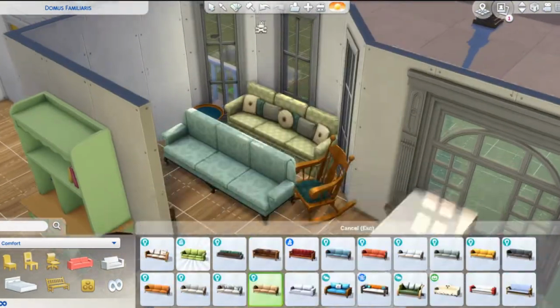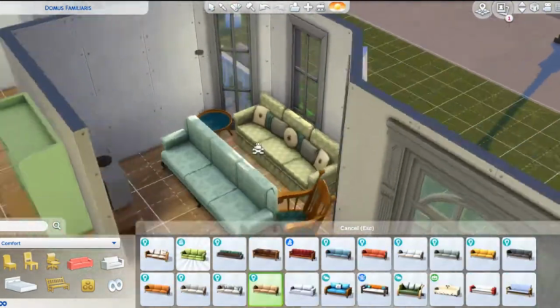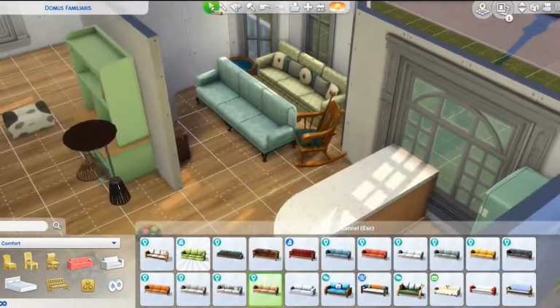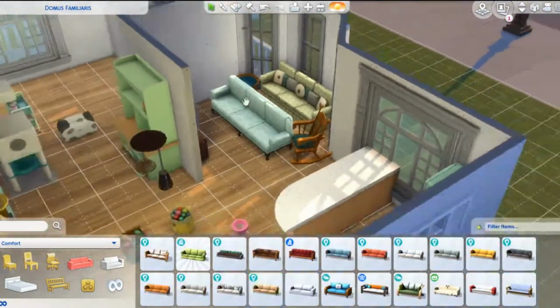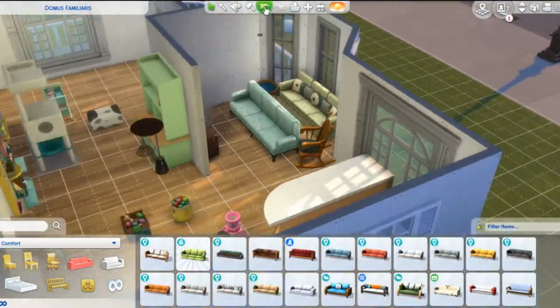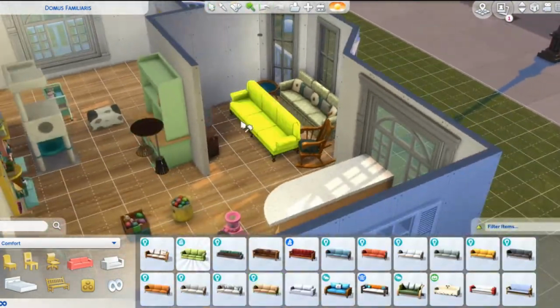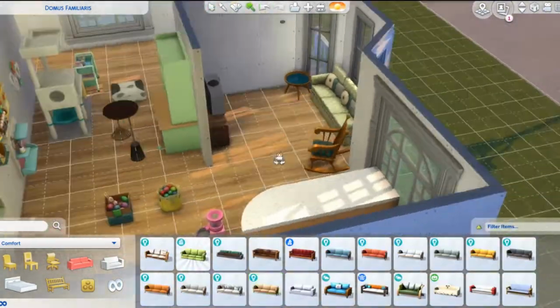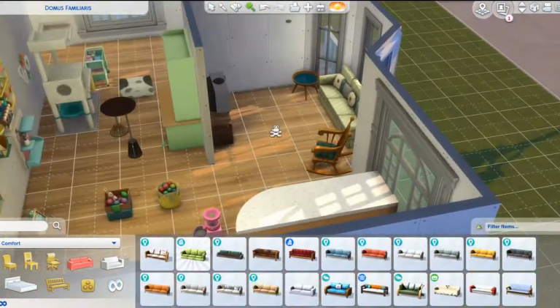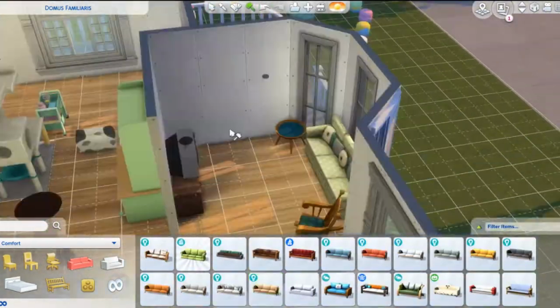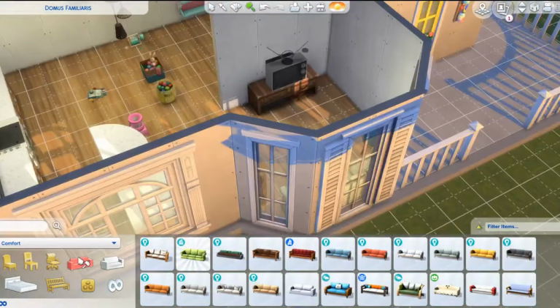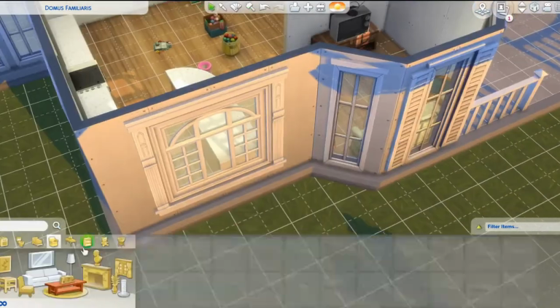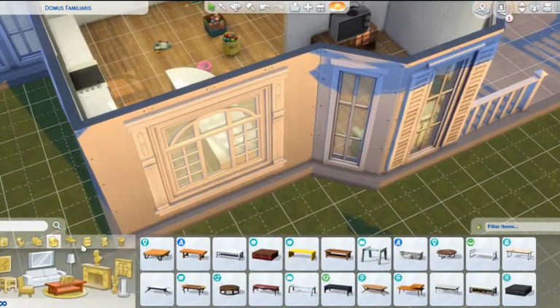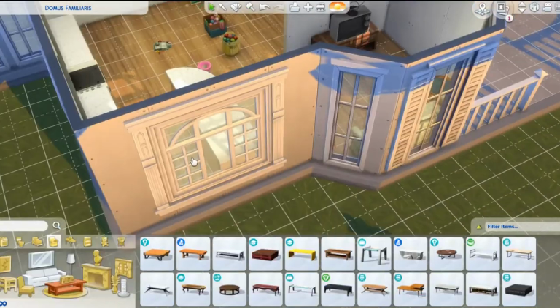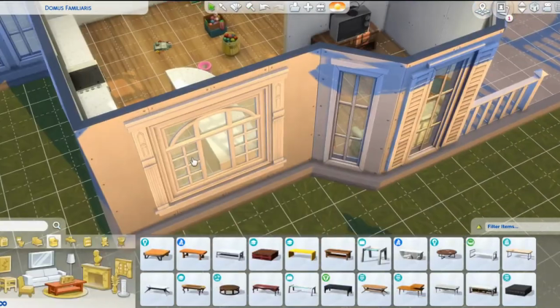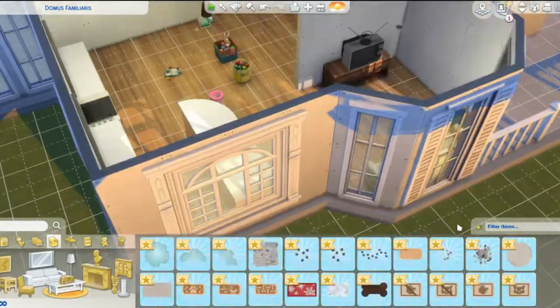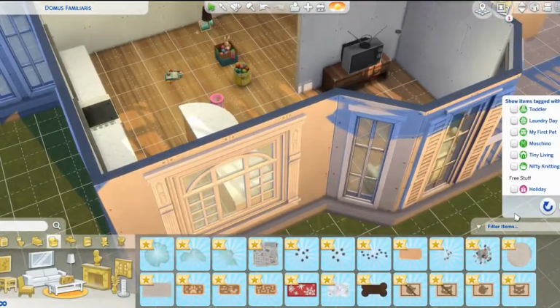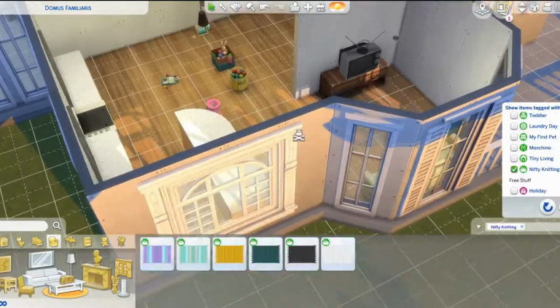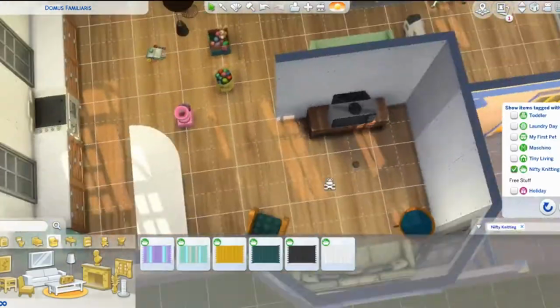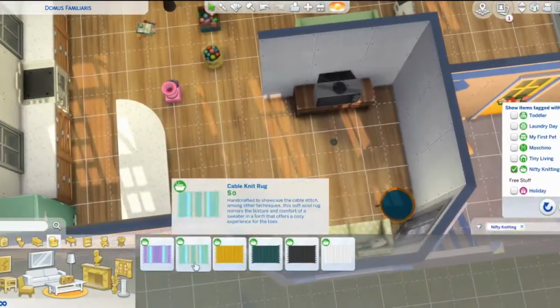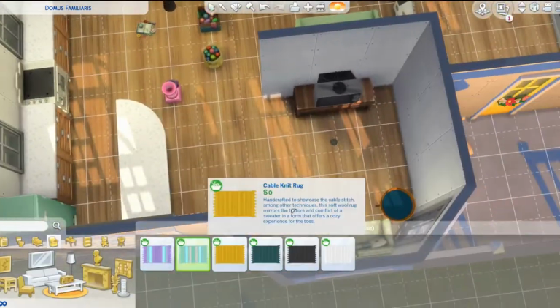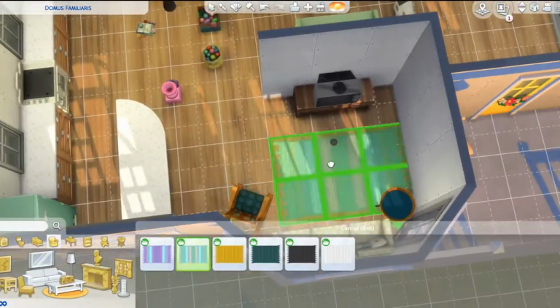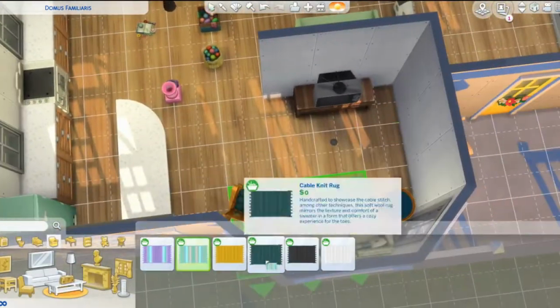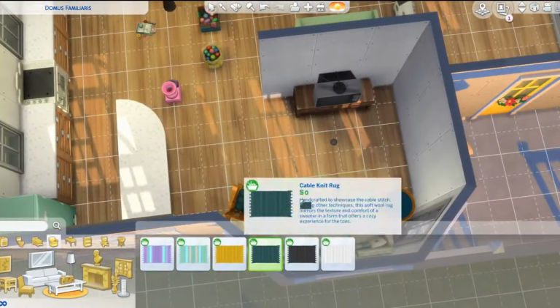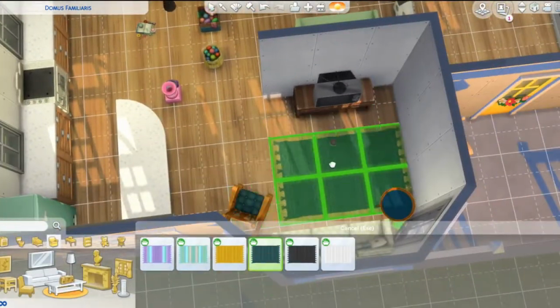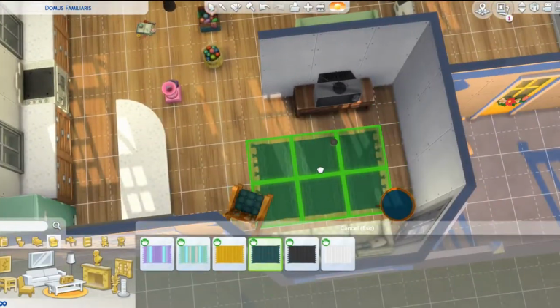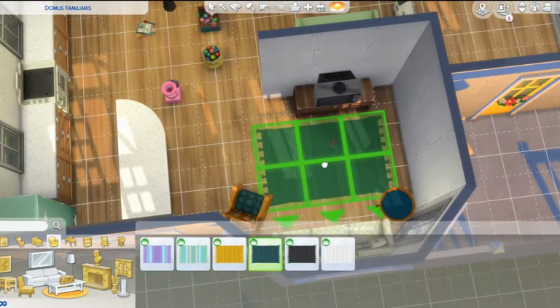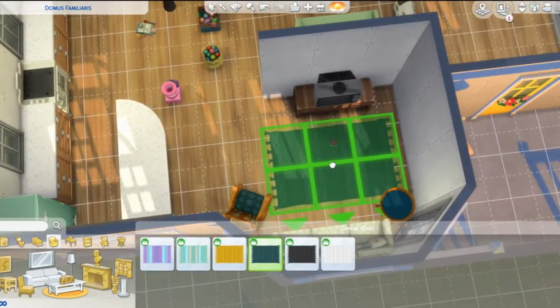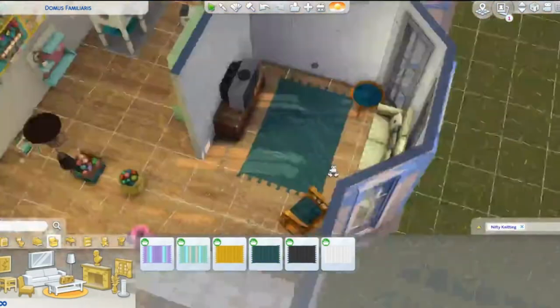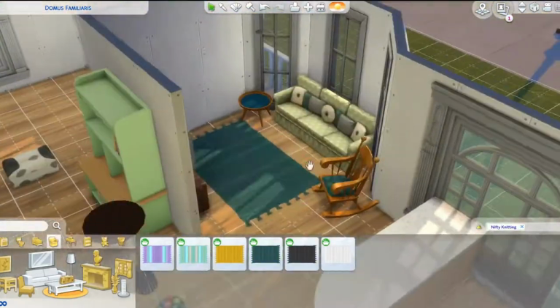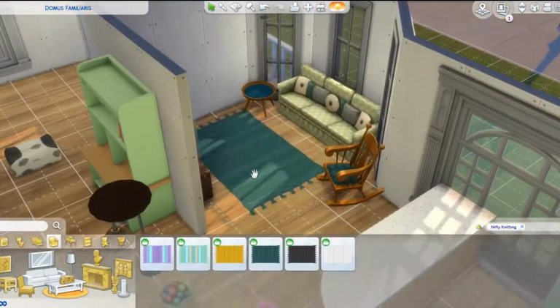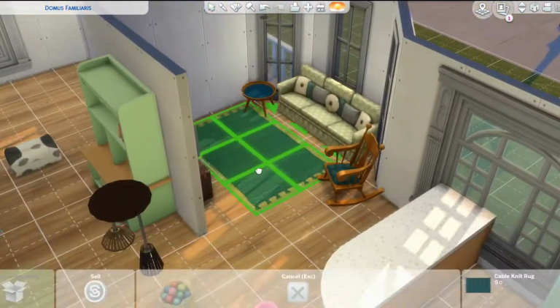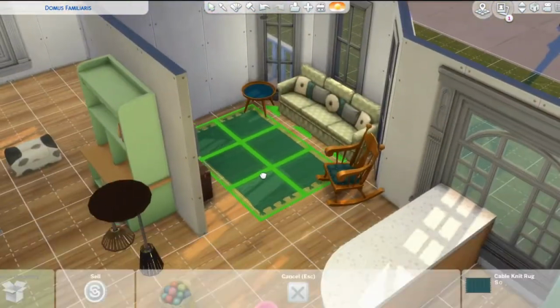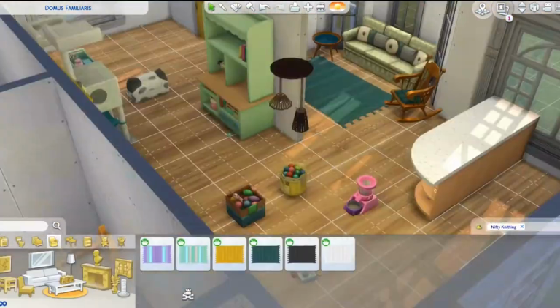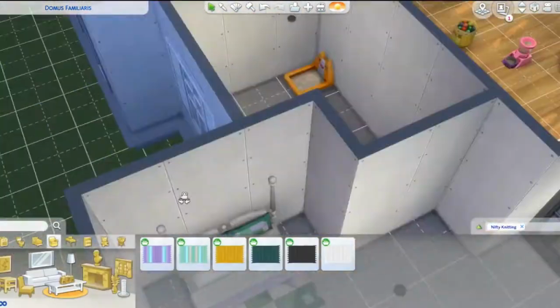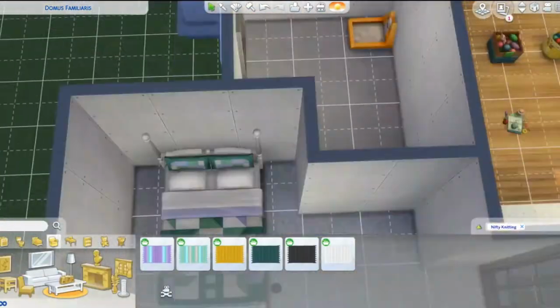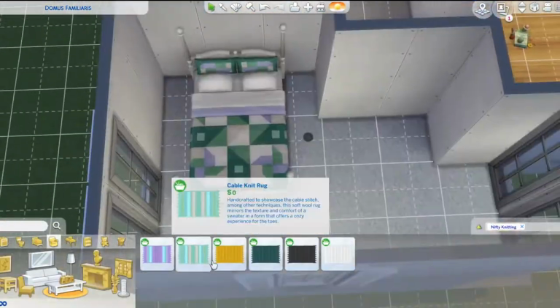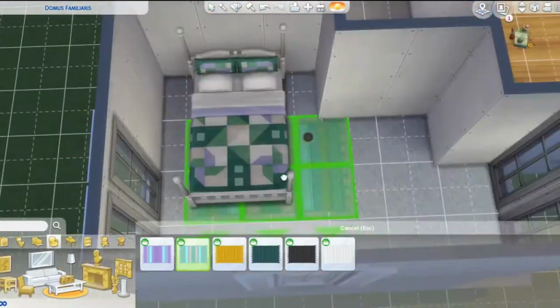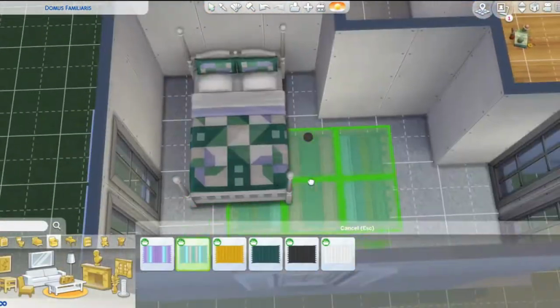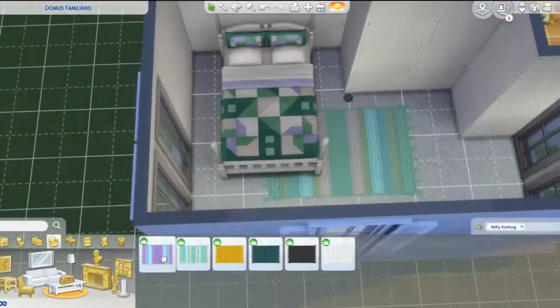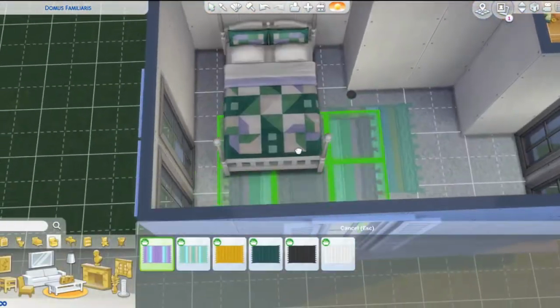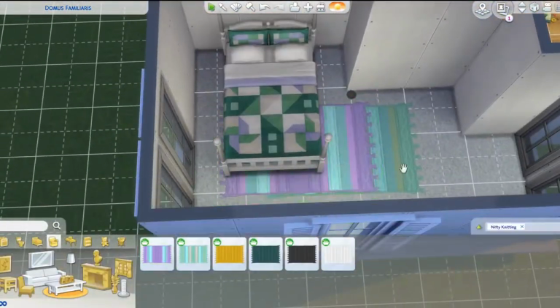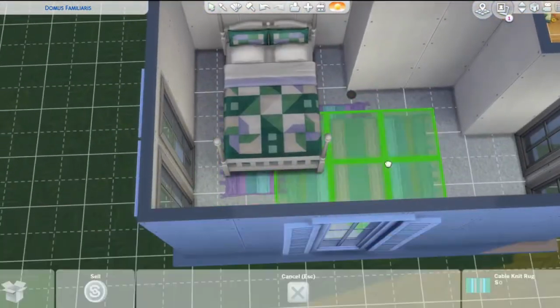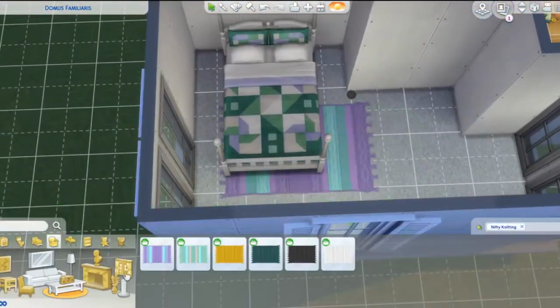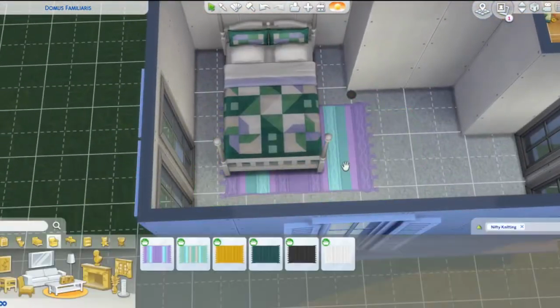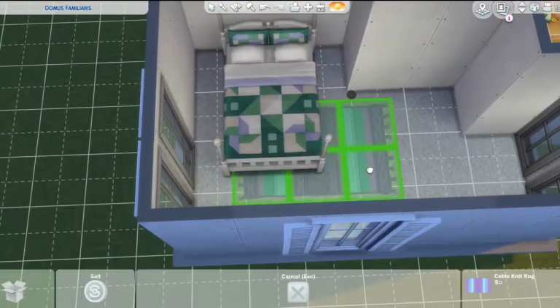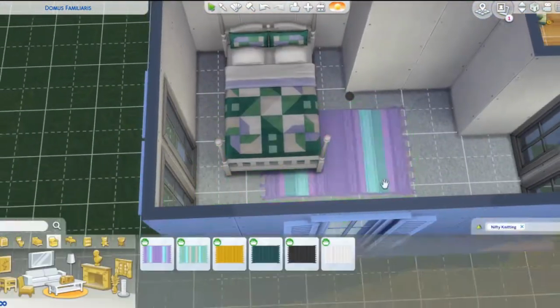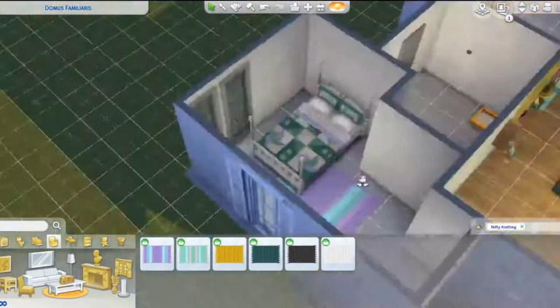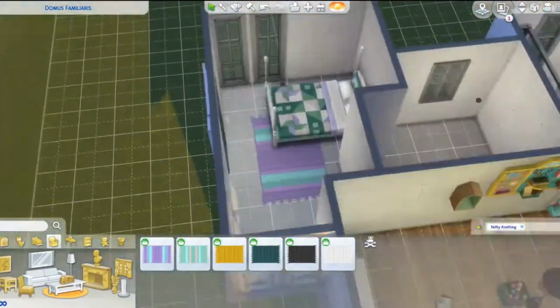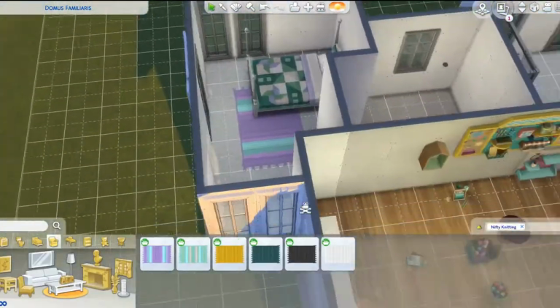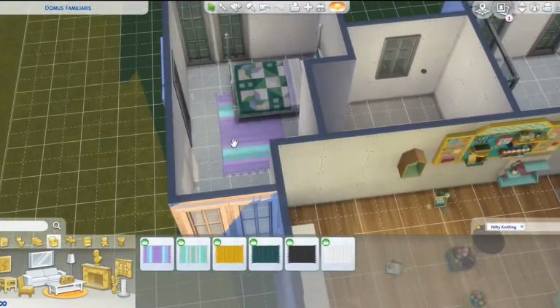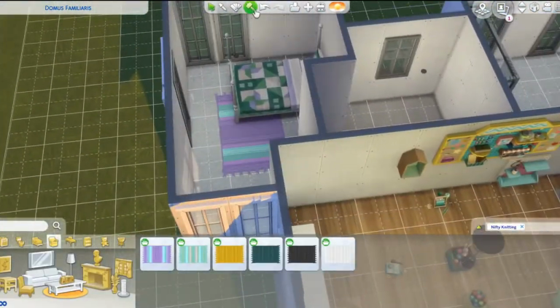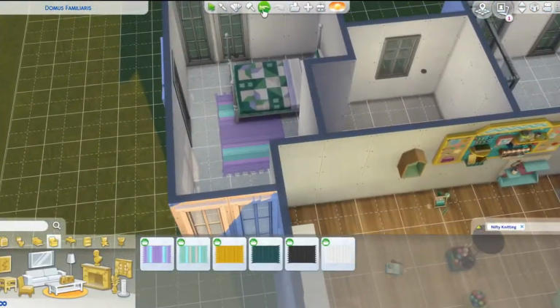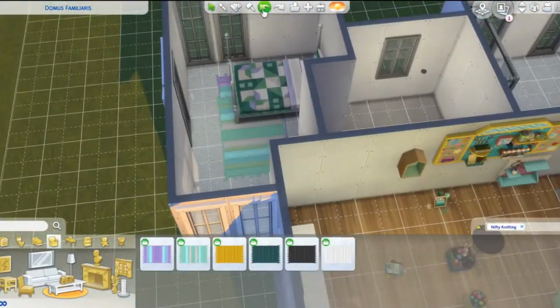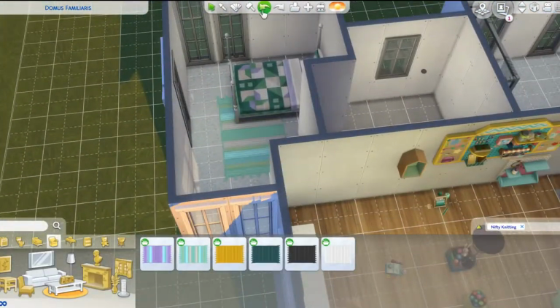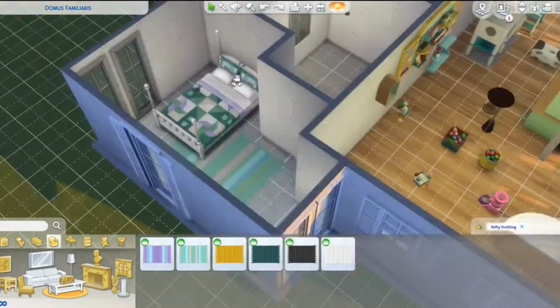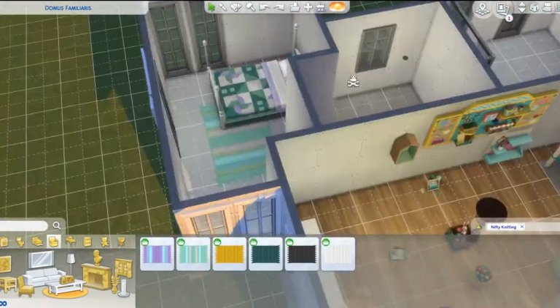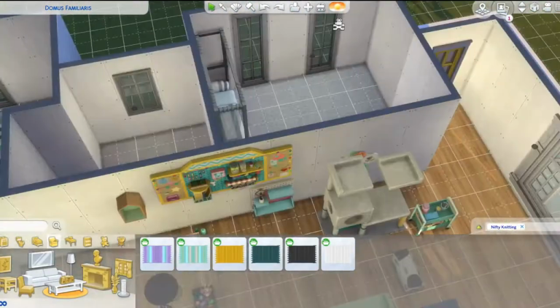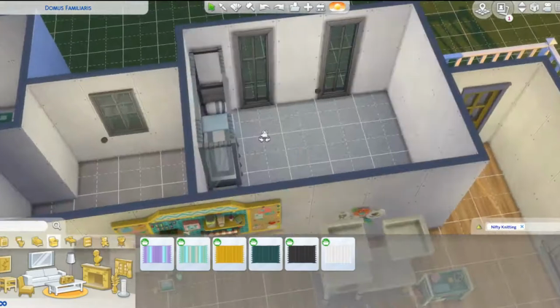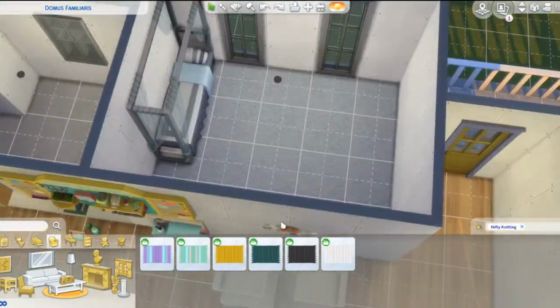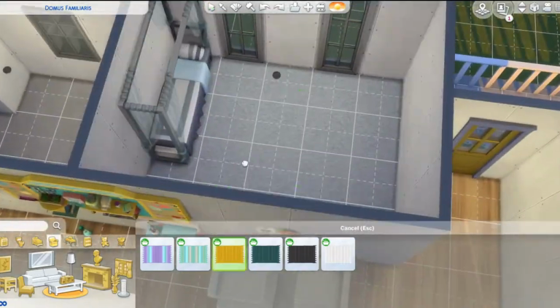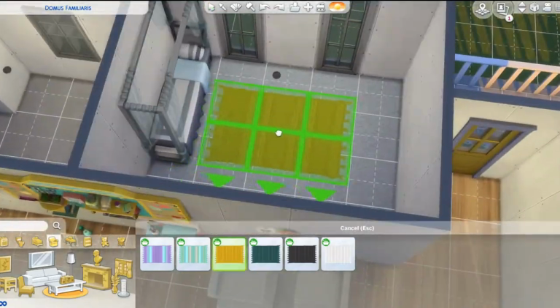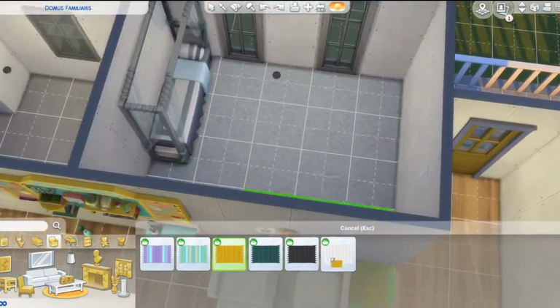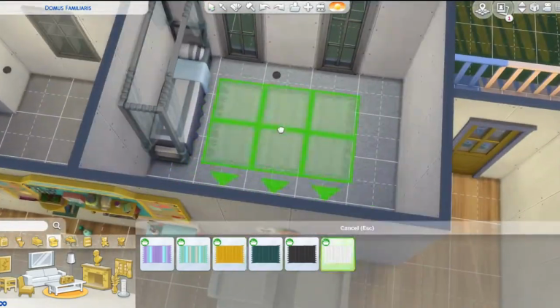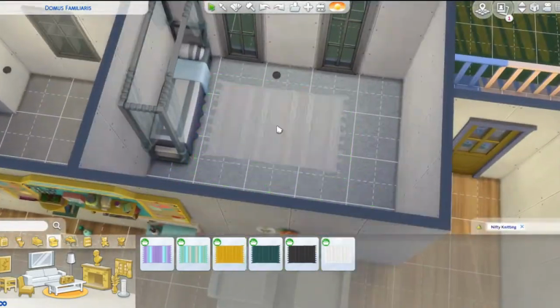I also really, really liked the desks too. The desks were really cute. It's just a cute little pack.